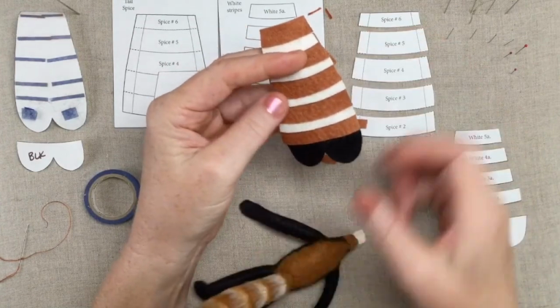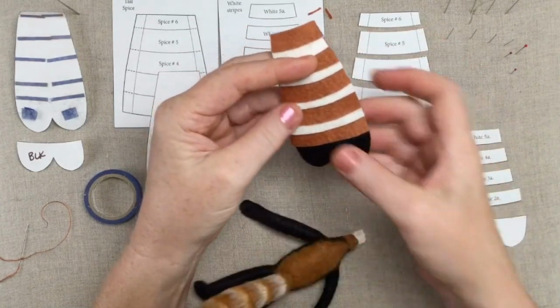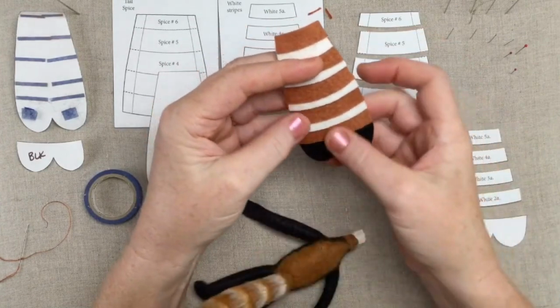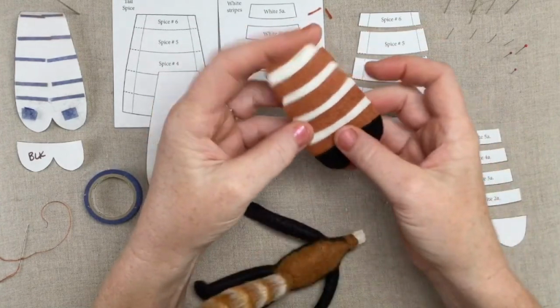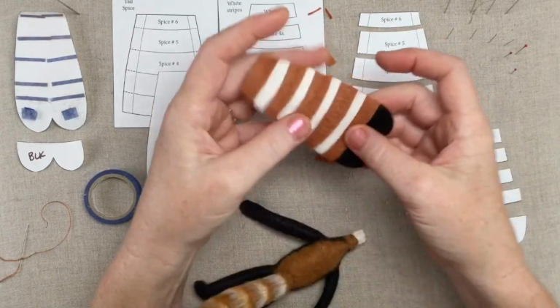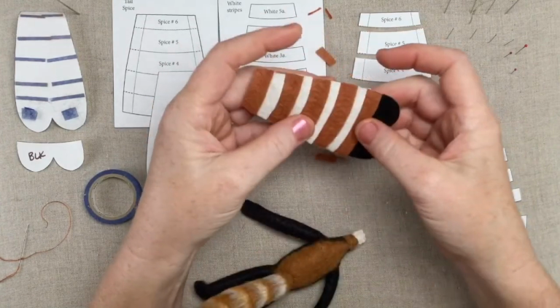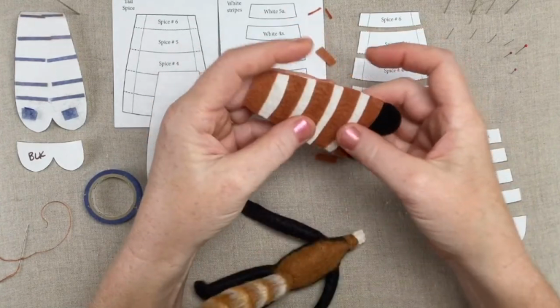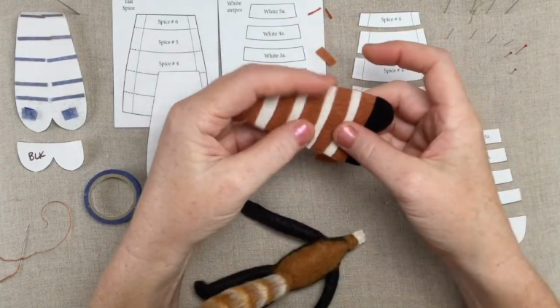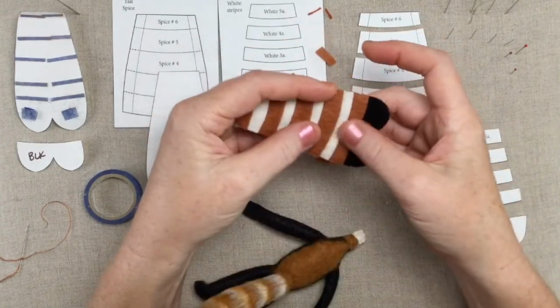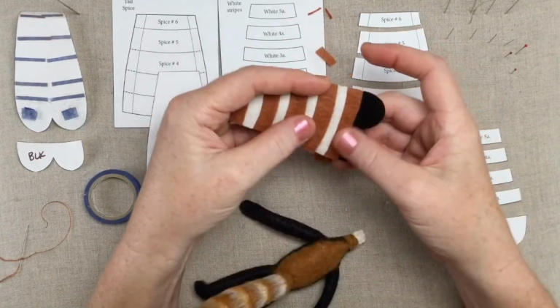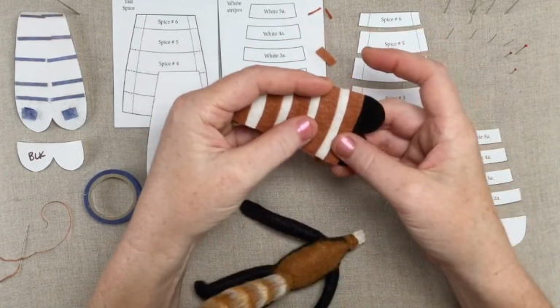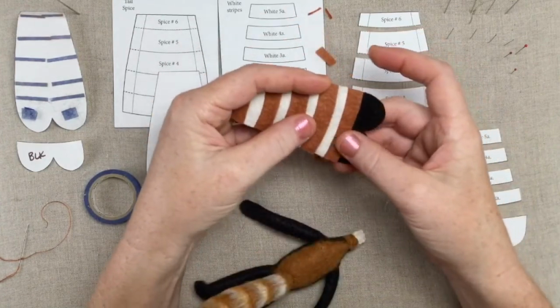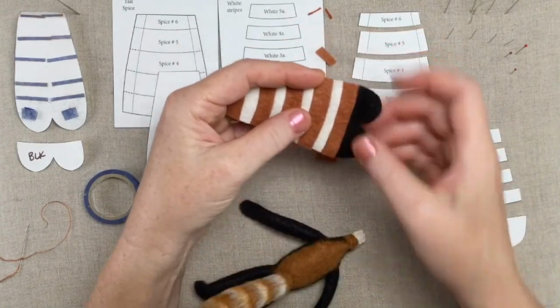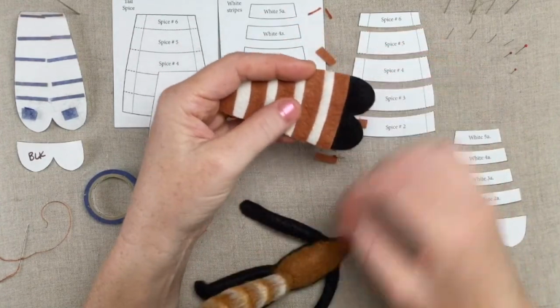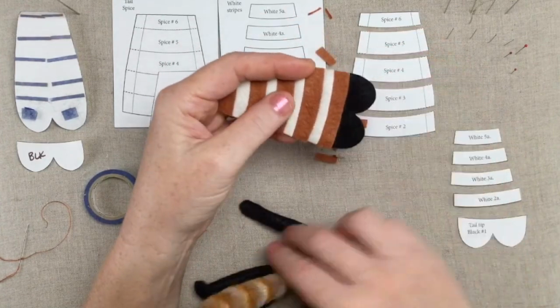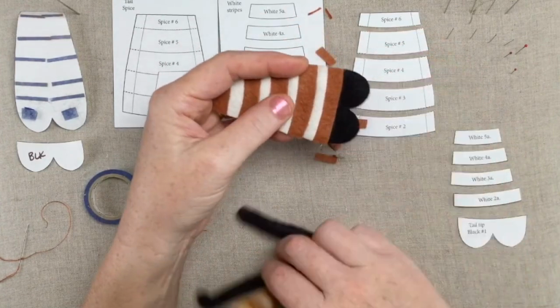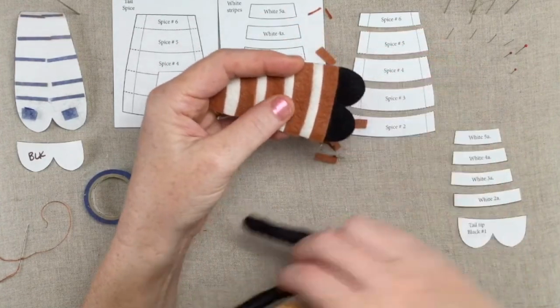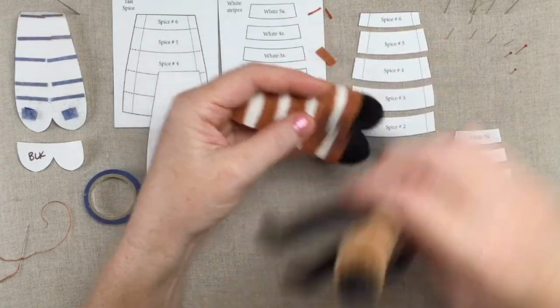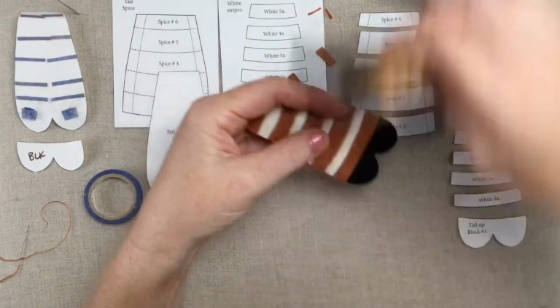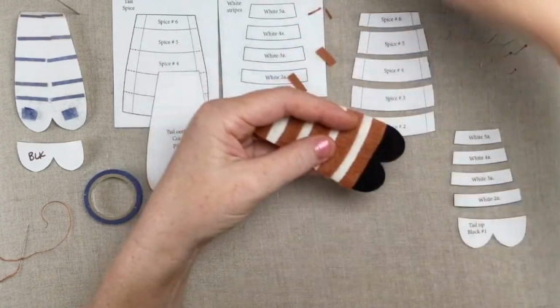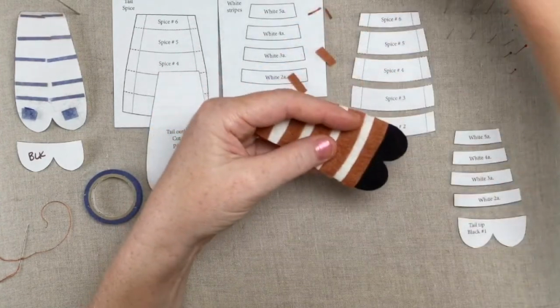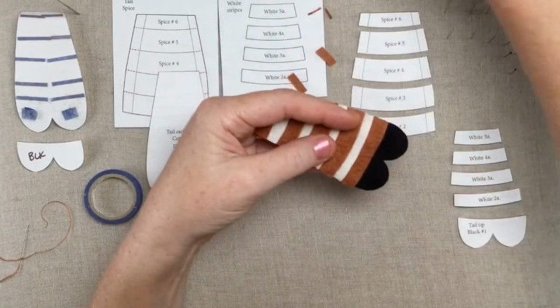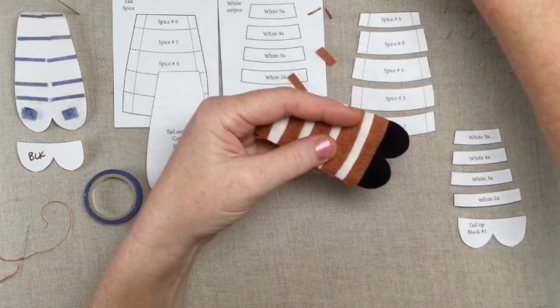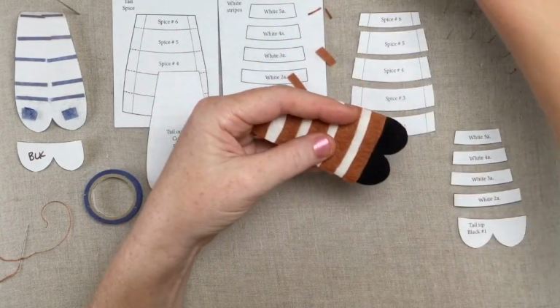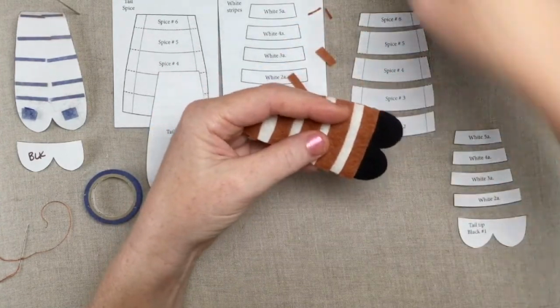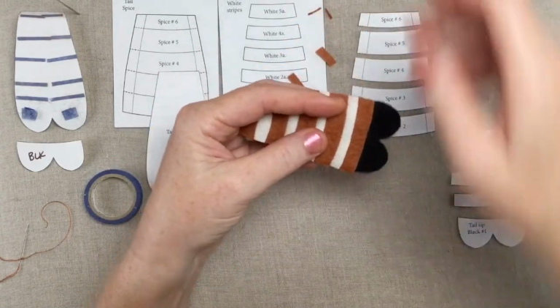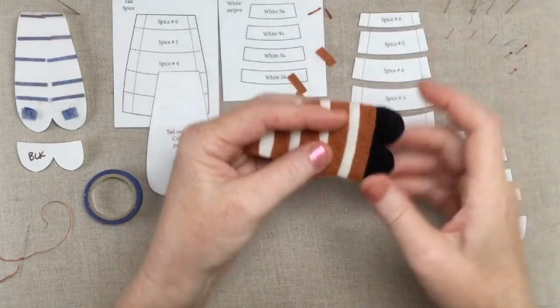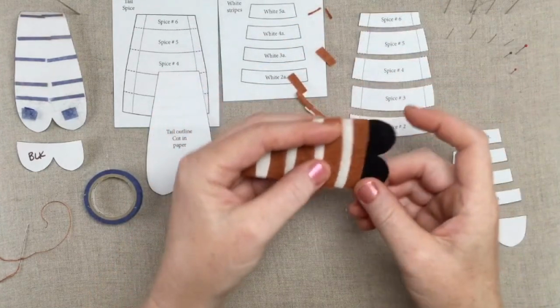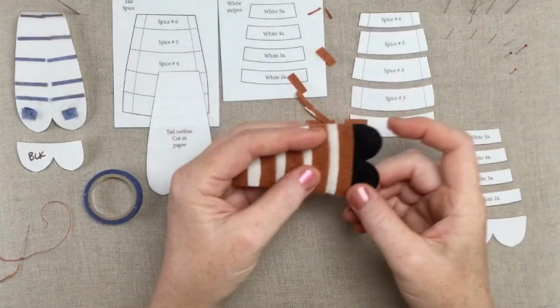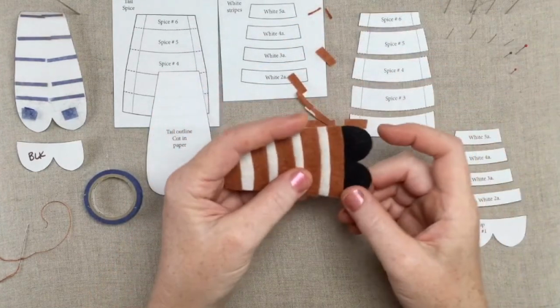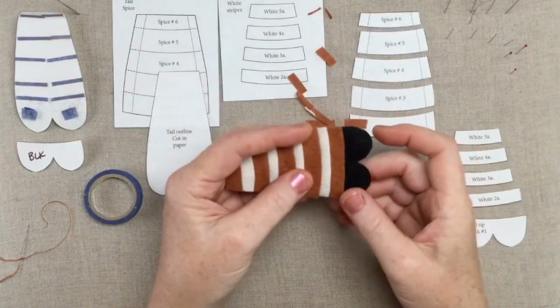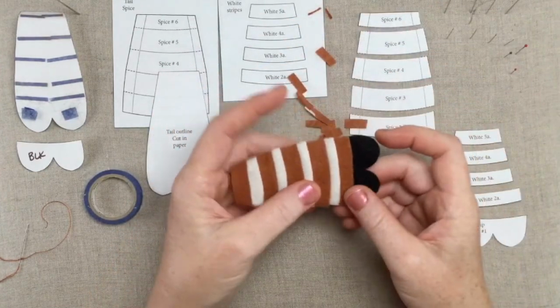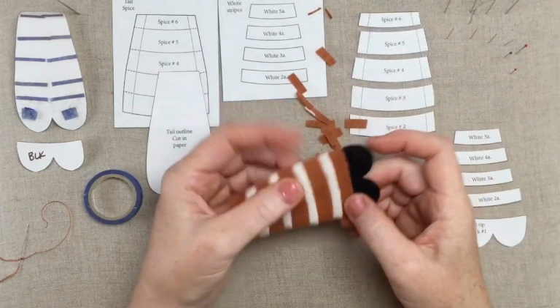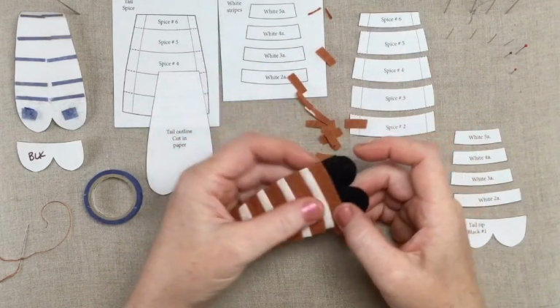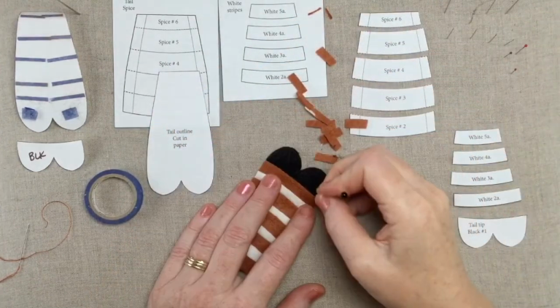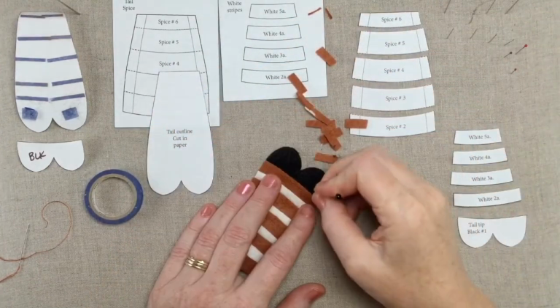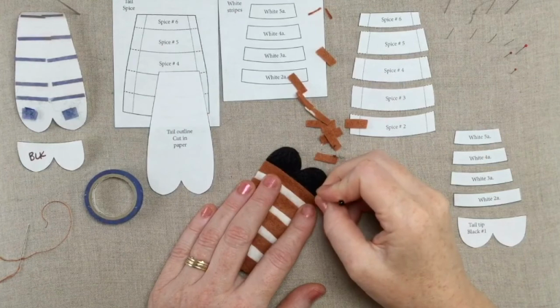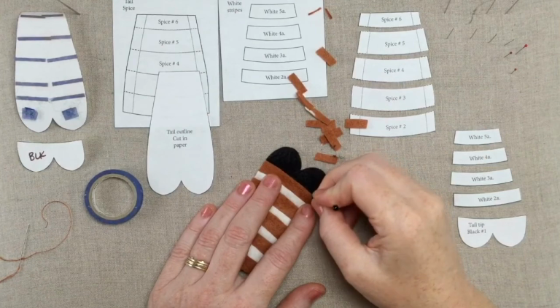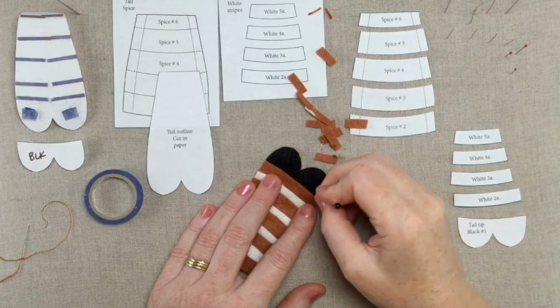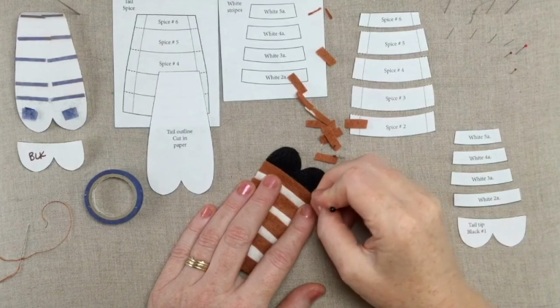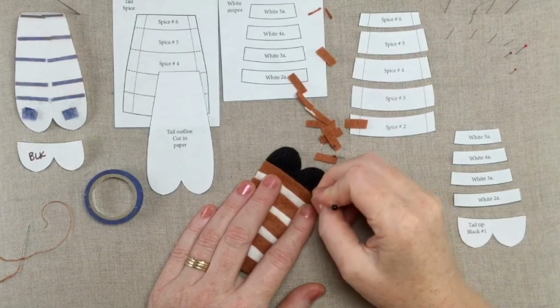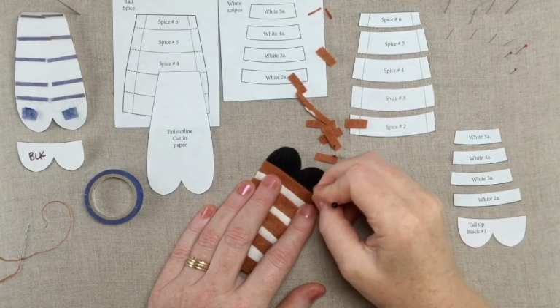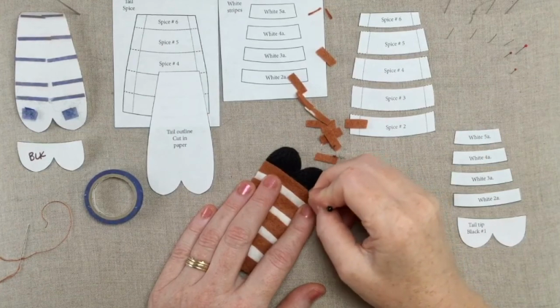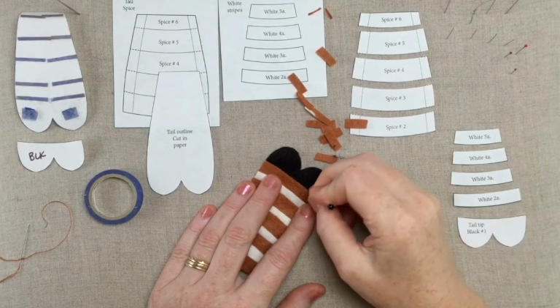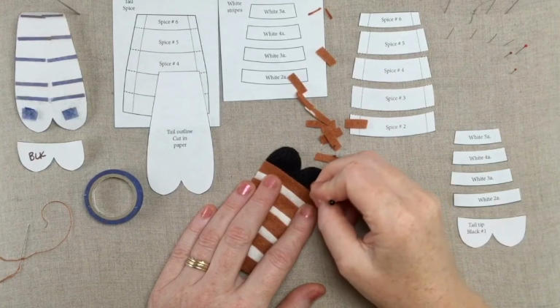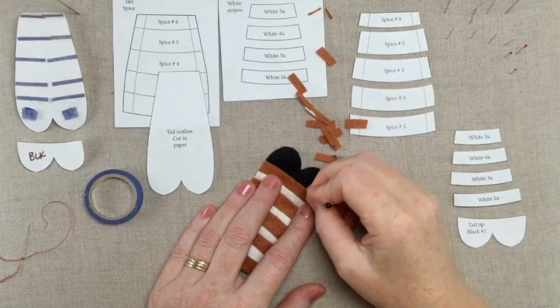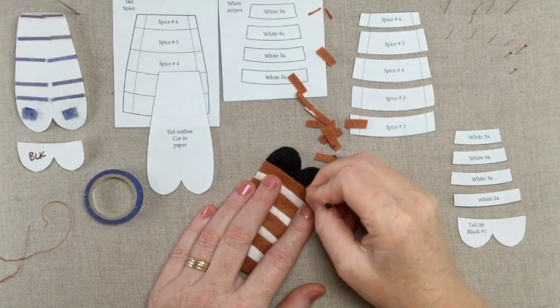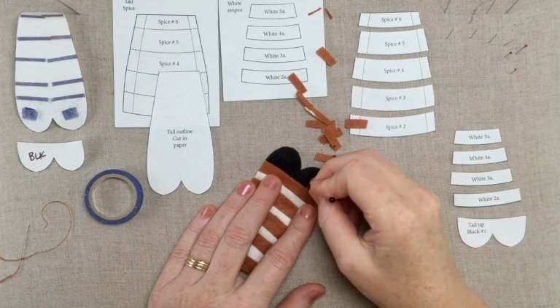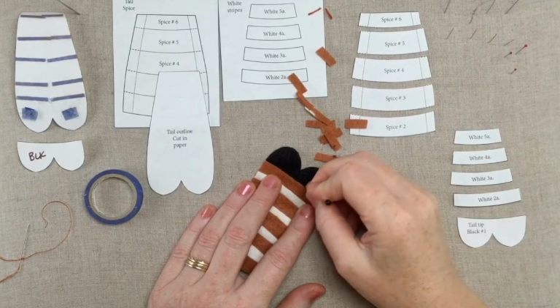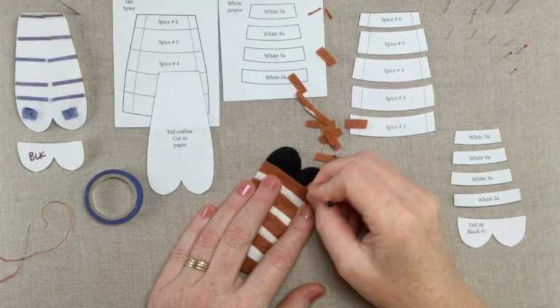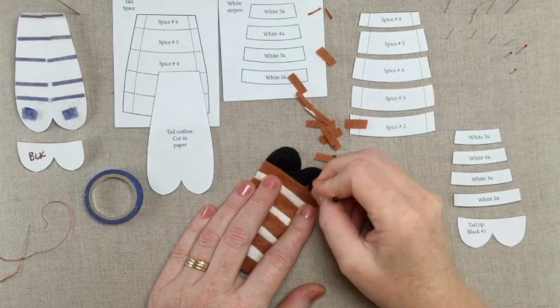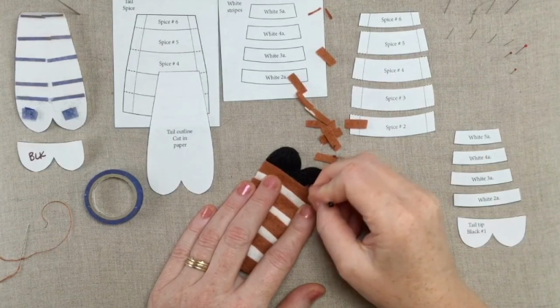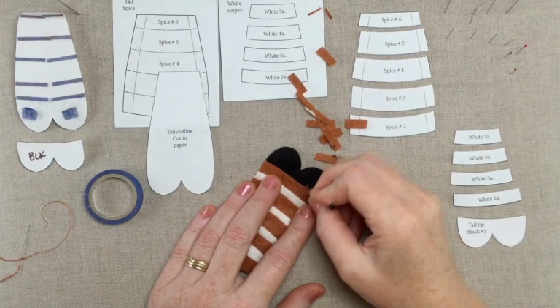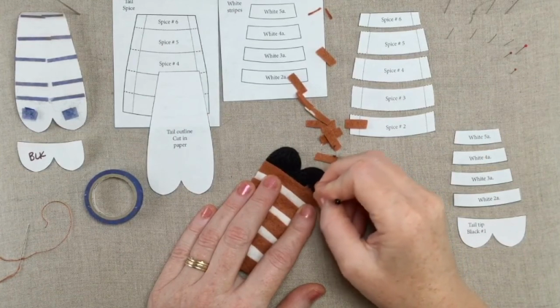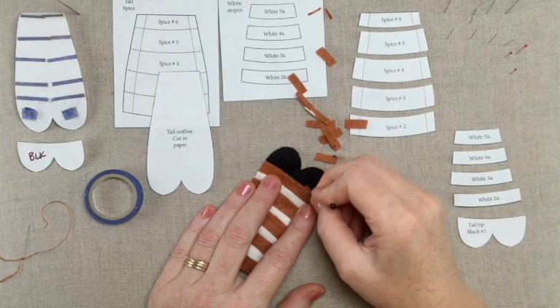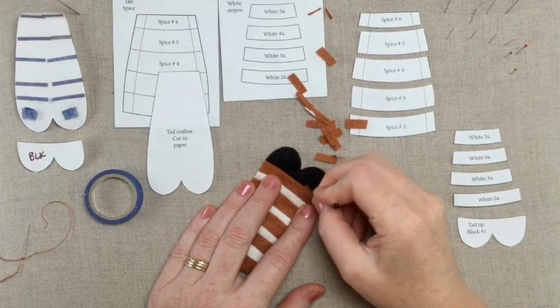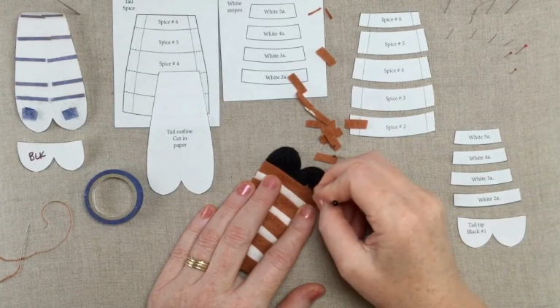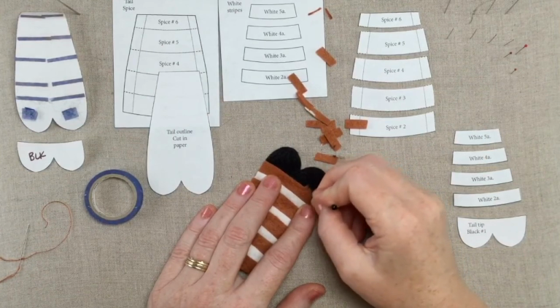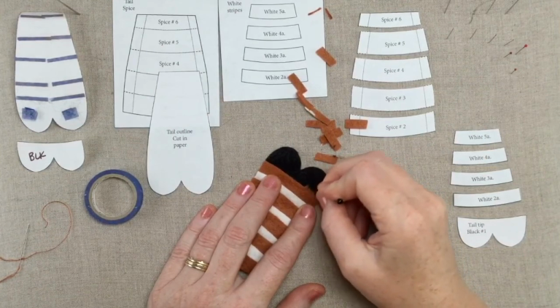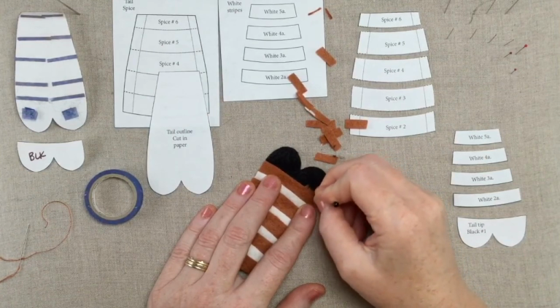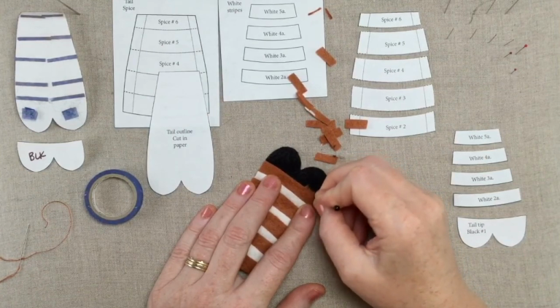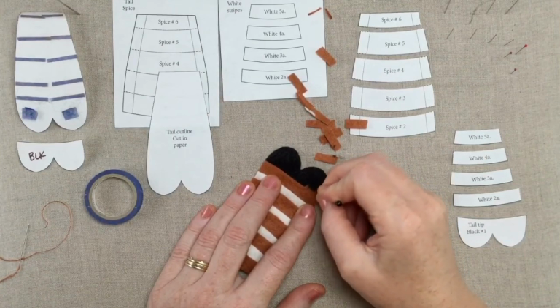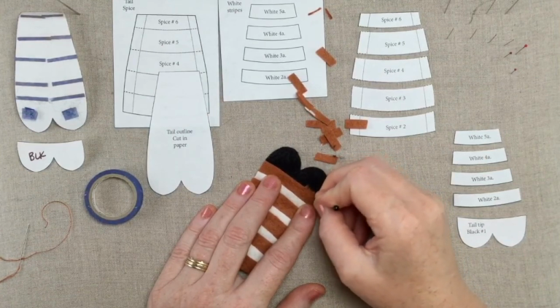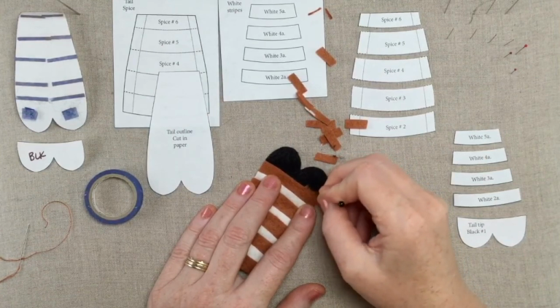I'm just going to trim off the spice overhang, and there is our tail piece. We'll just remove it from the paper backing, and we've got all of our nice layers. So then we're going to do our fringing.